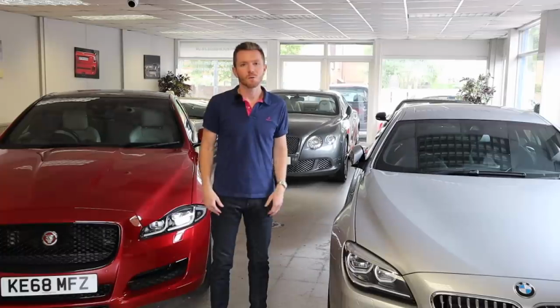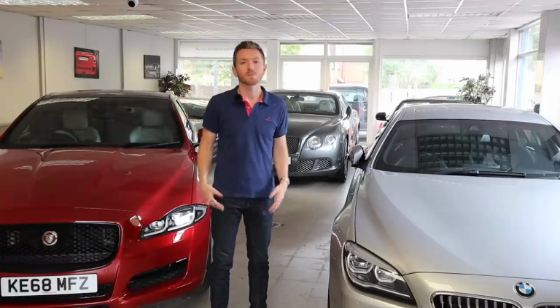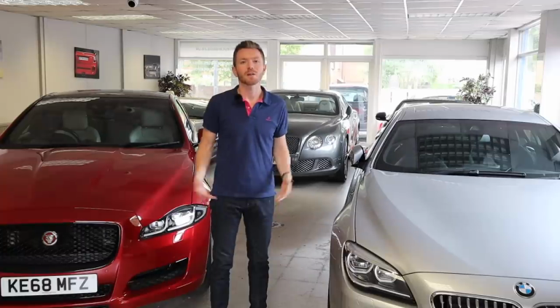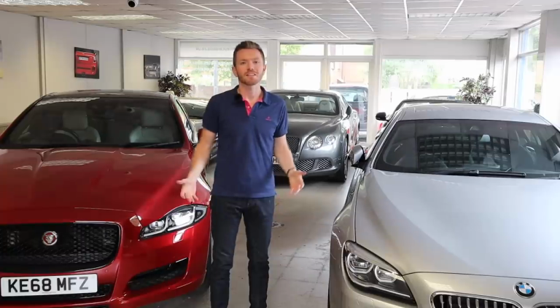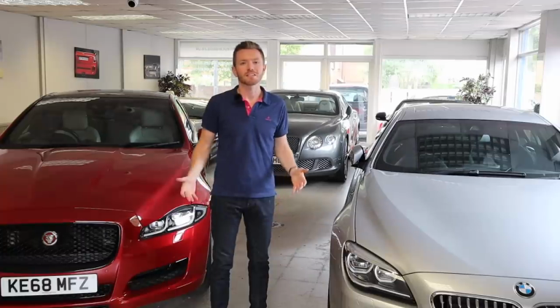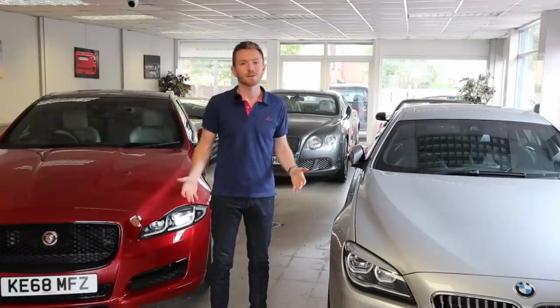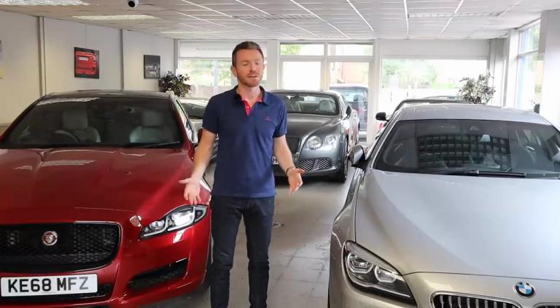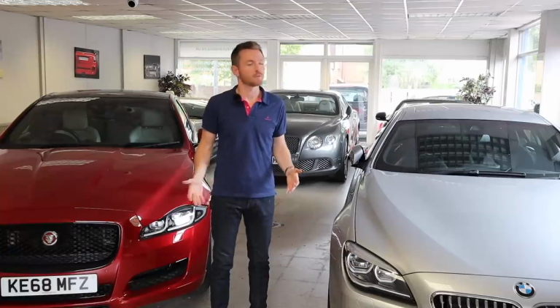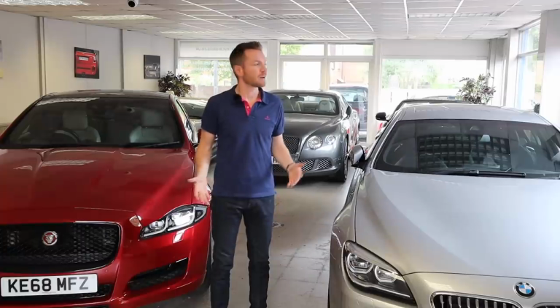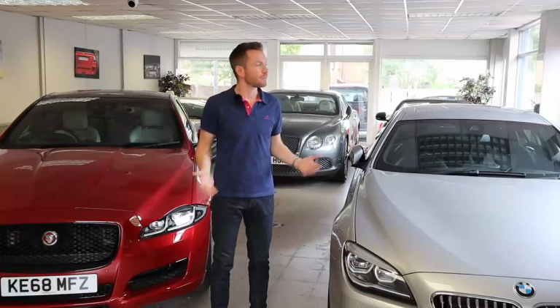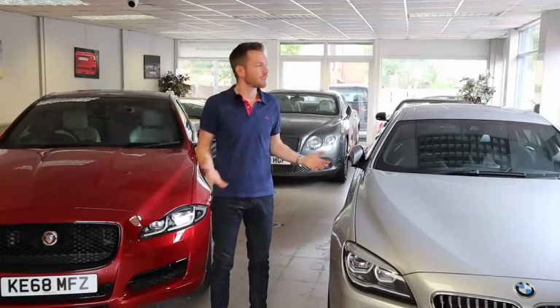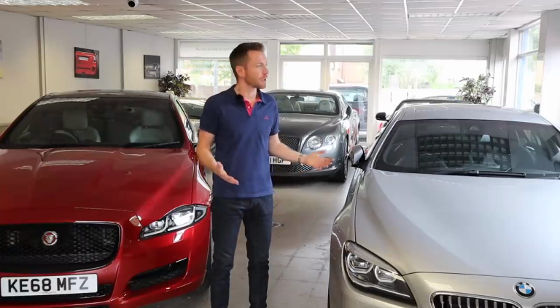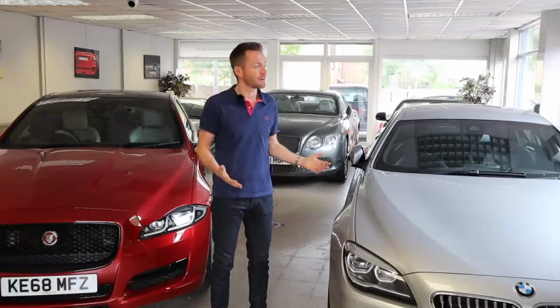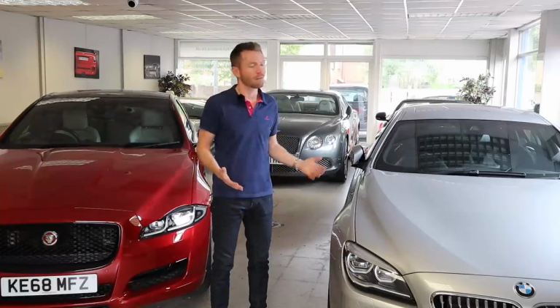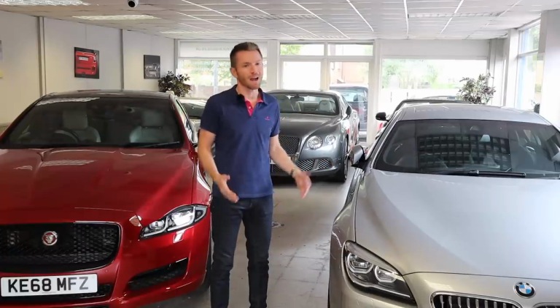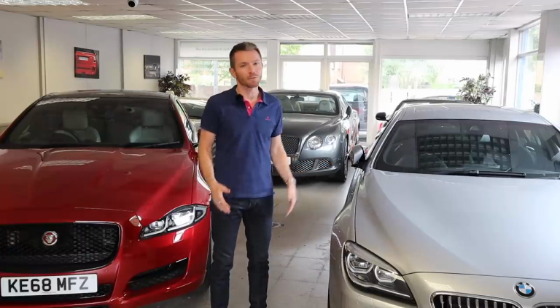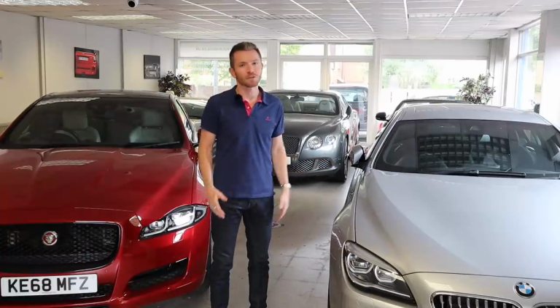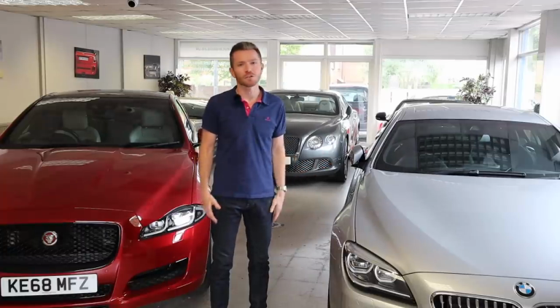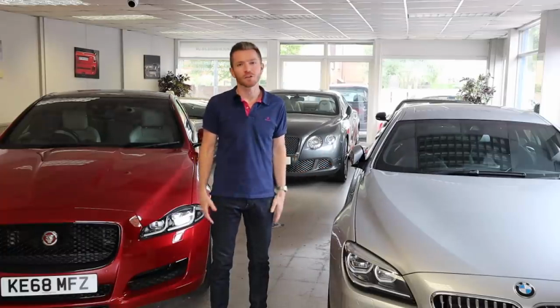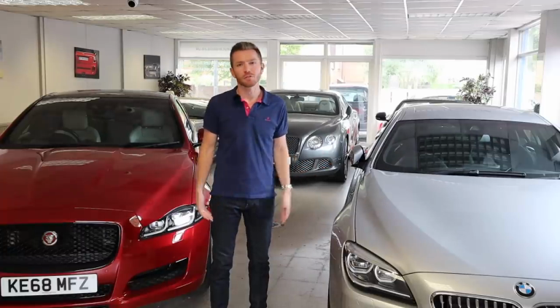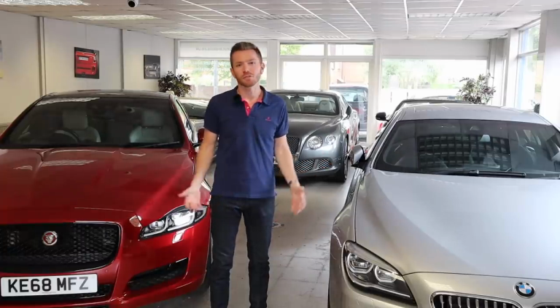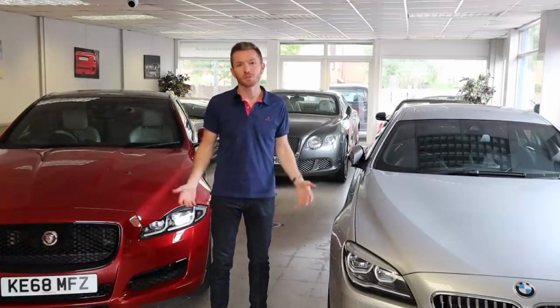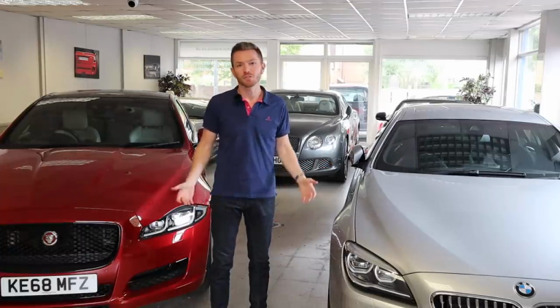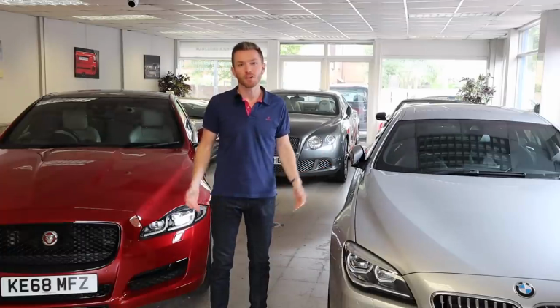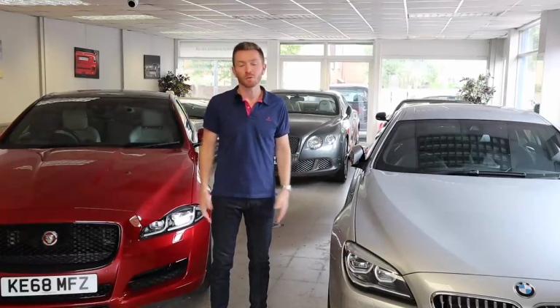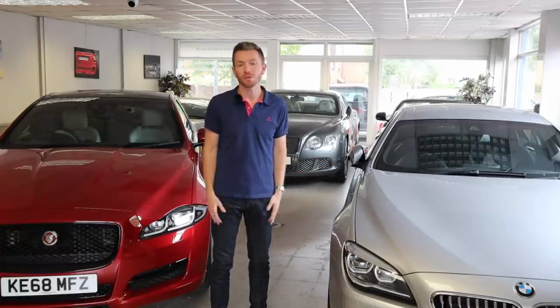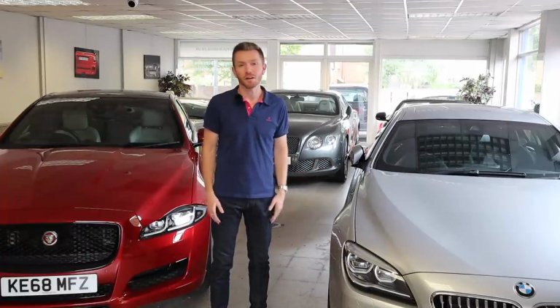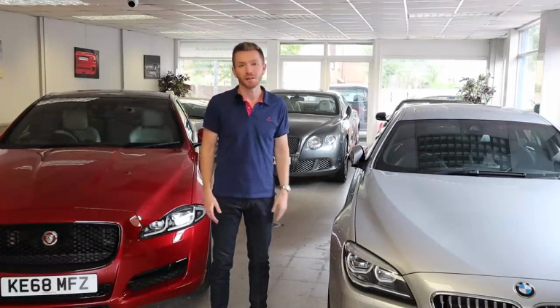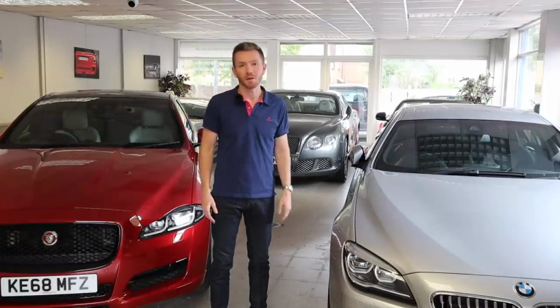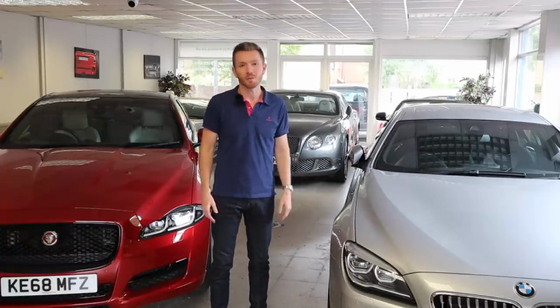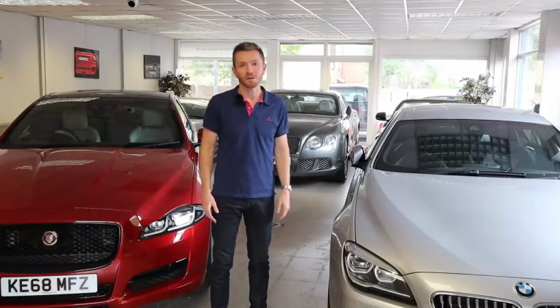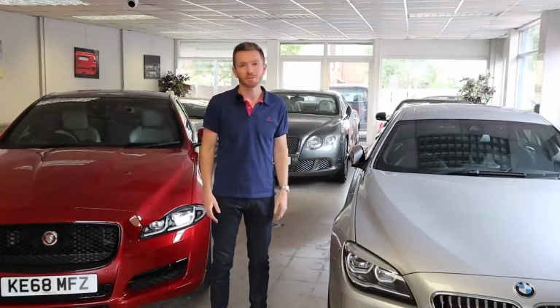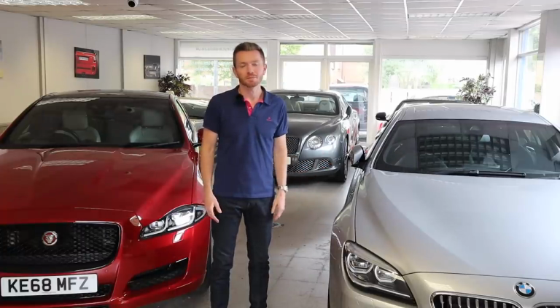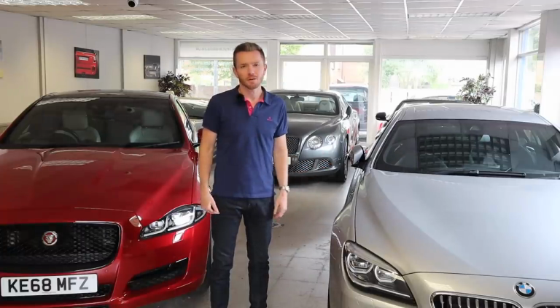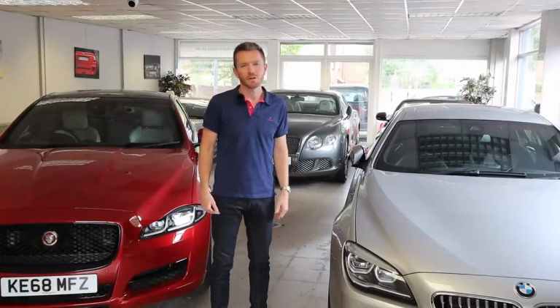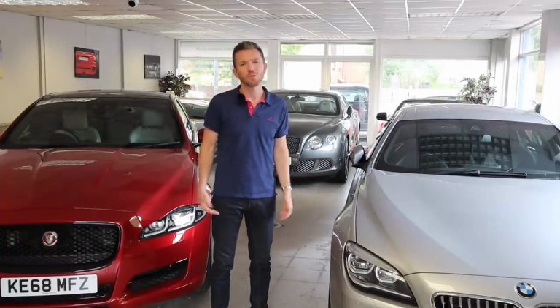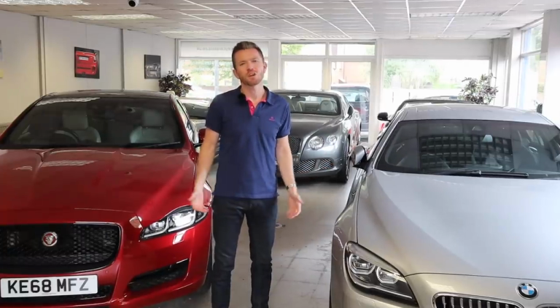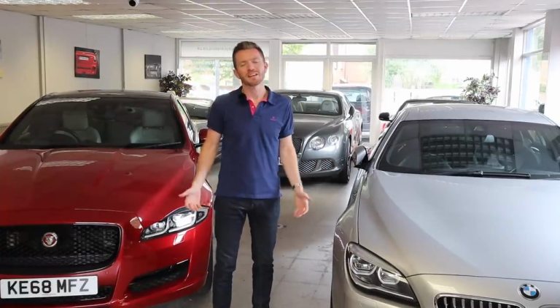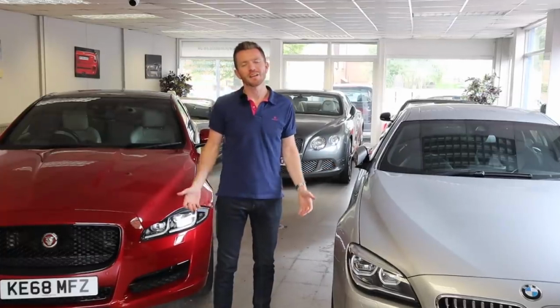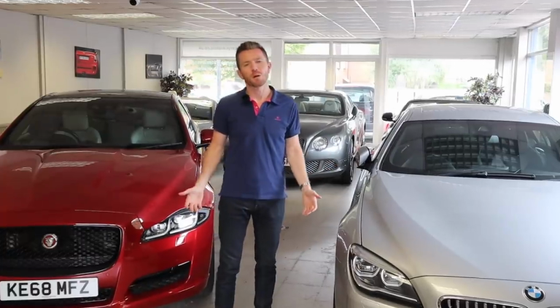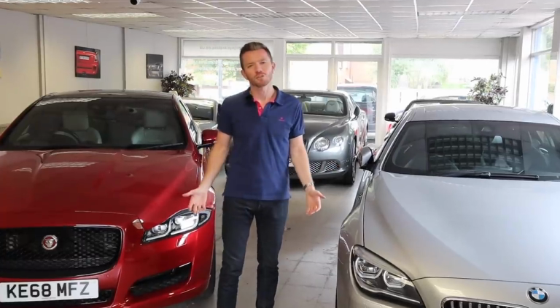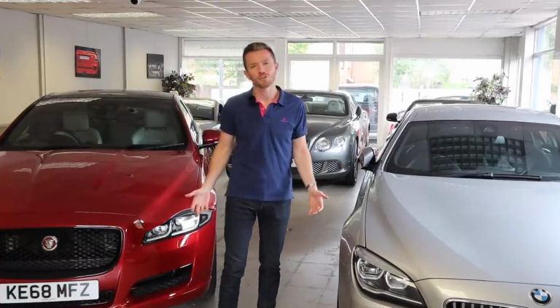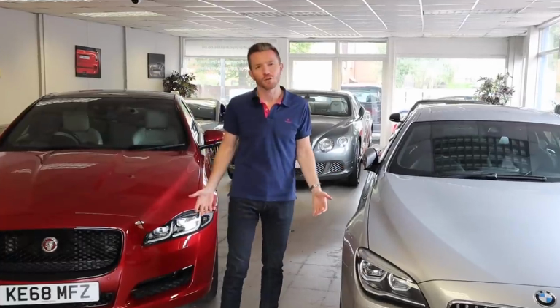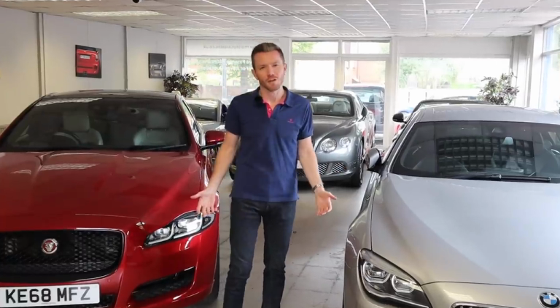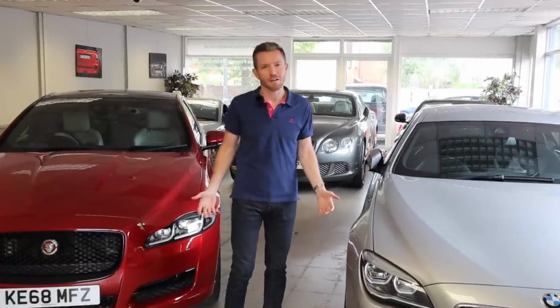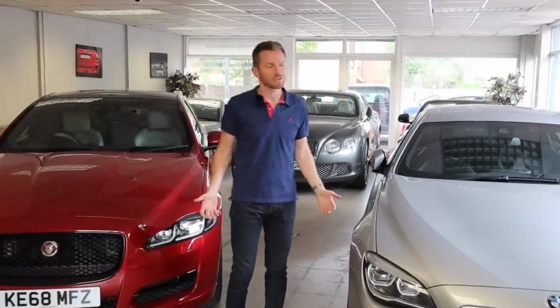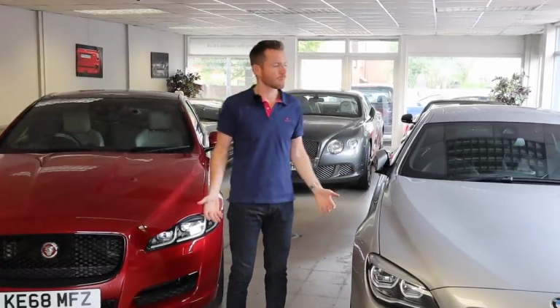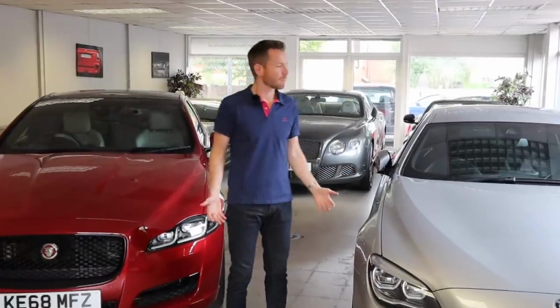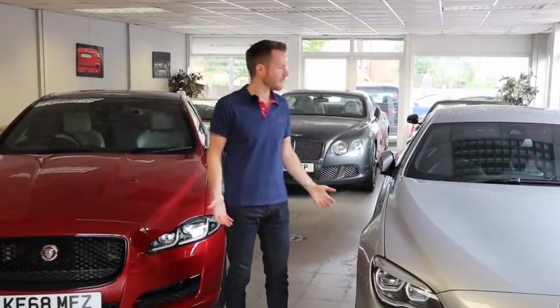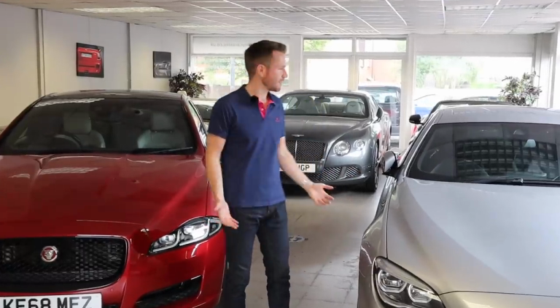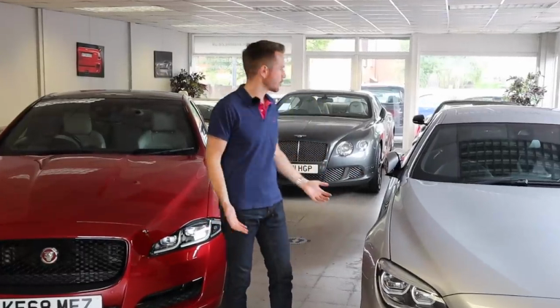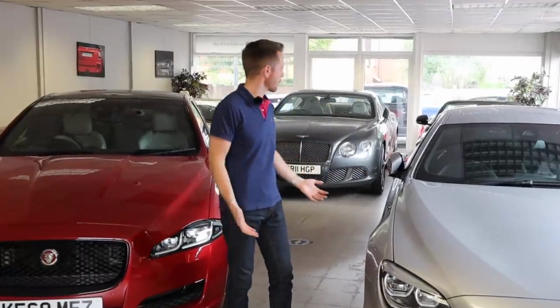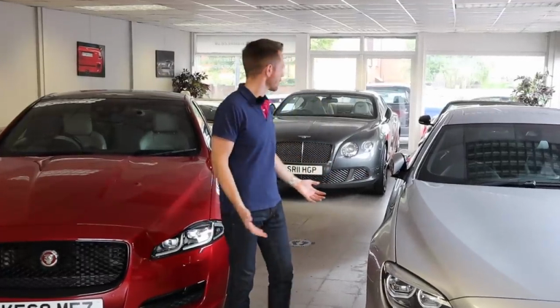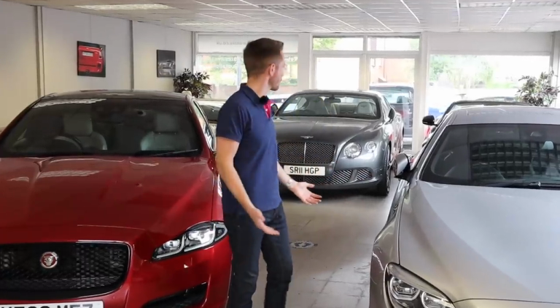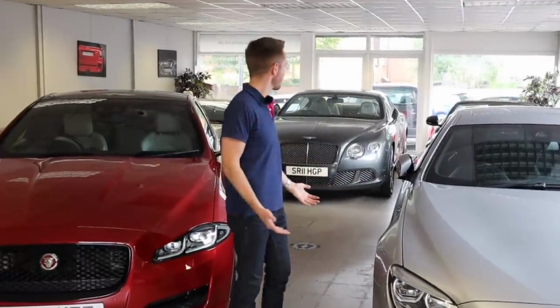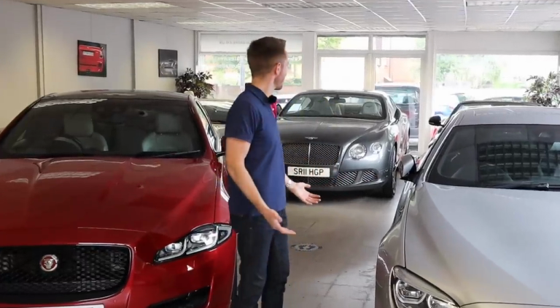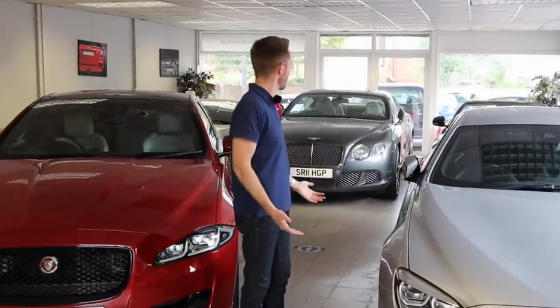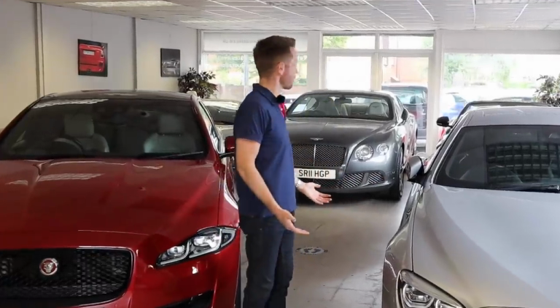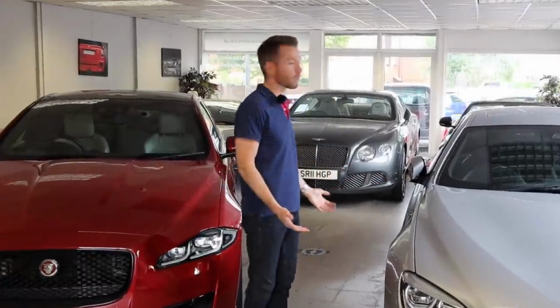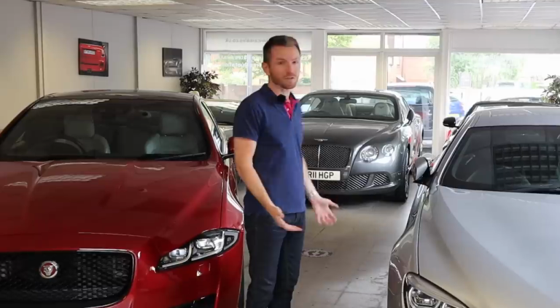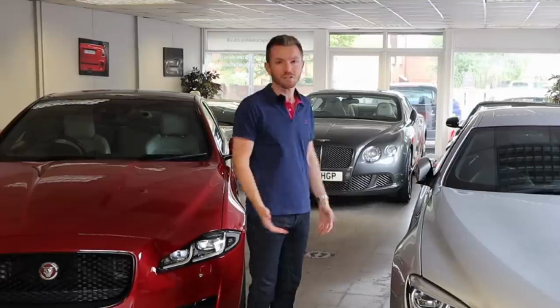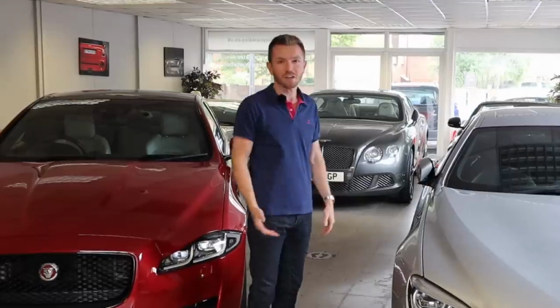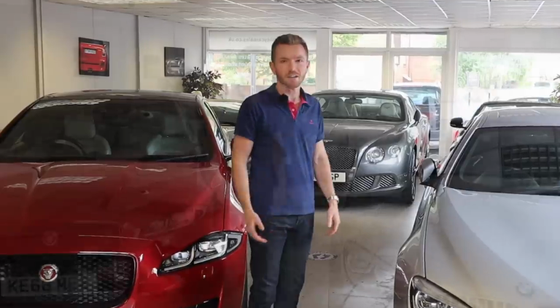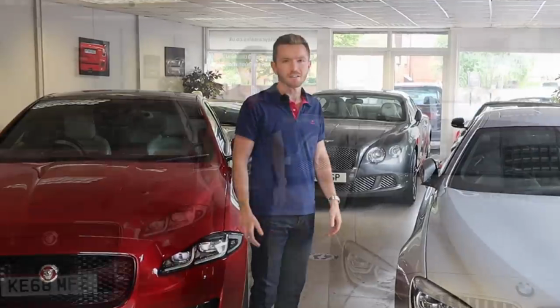What I'm planning to do is briefly show you around and talk you through some of the stock we've got in at the moment. We do try and keep our stock varied, so I'm pretty sure there's something here for everyone's taste.